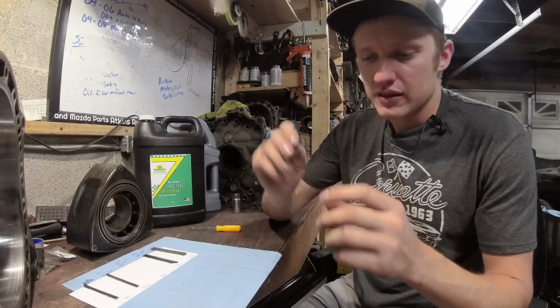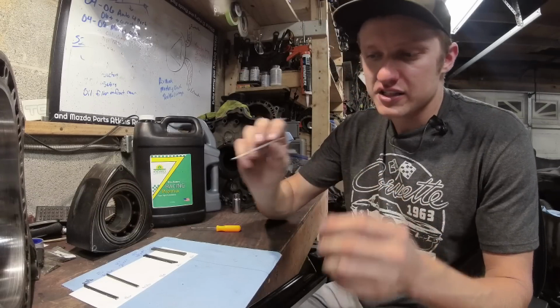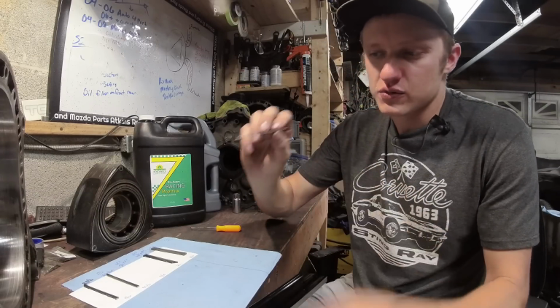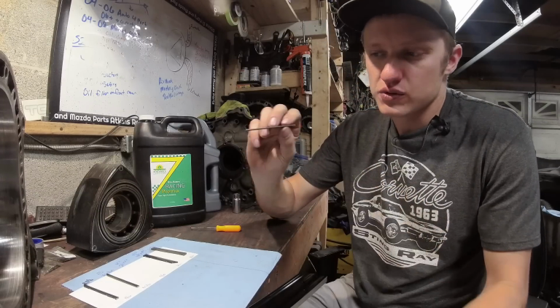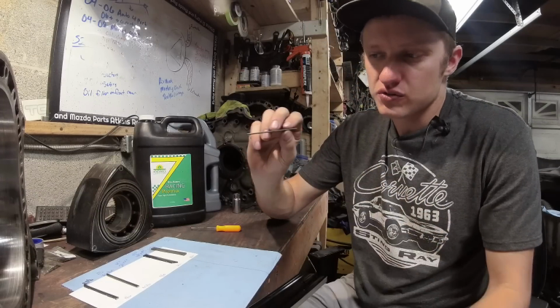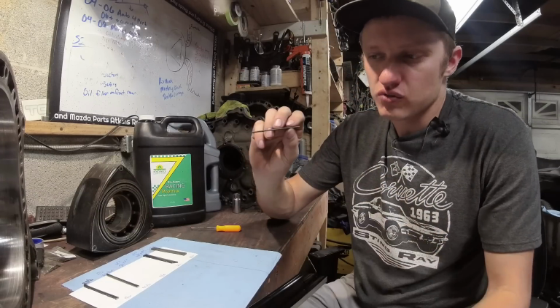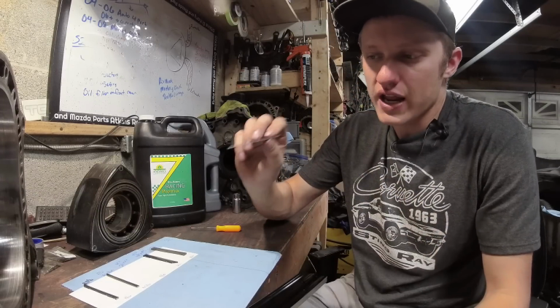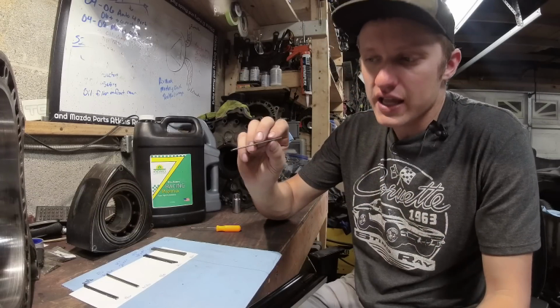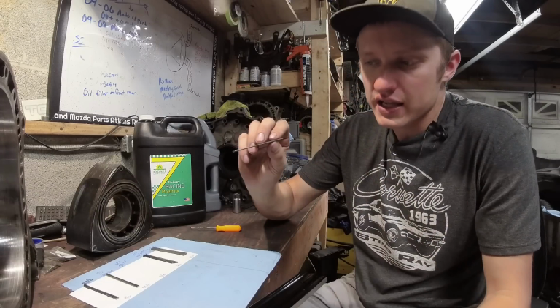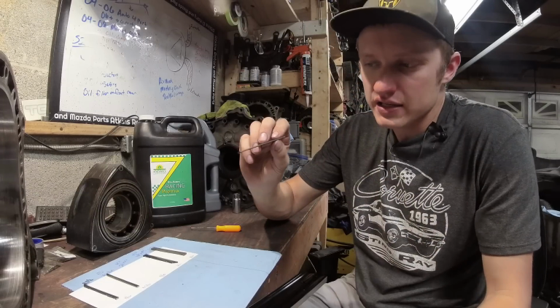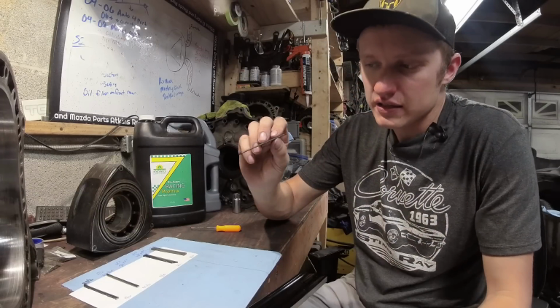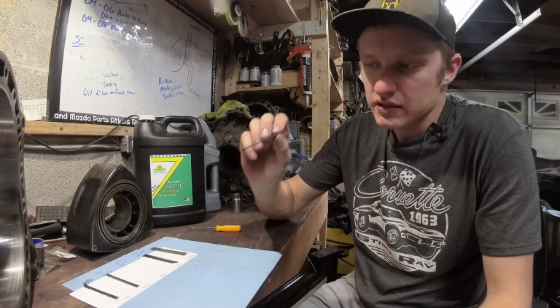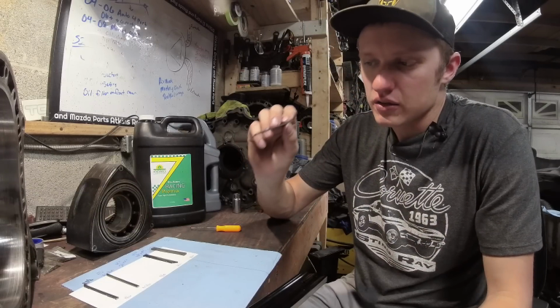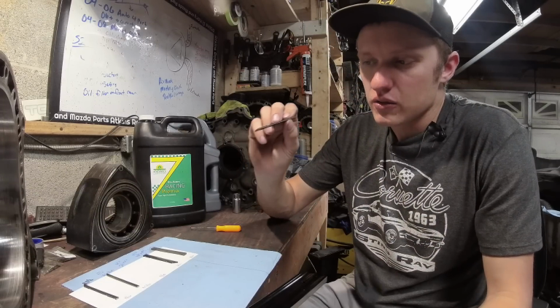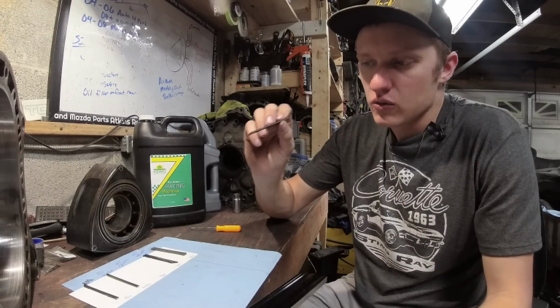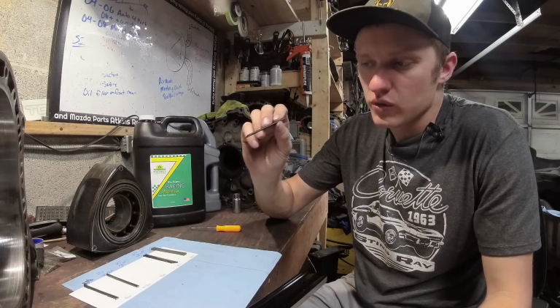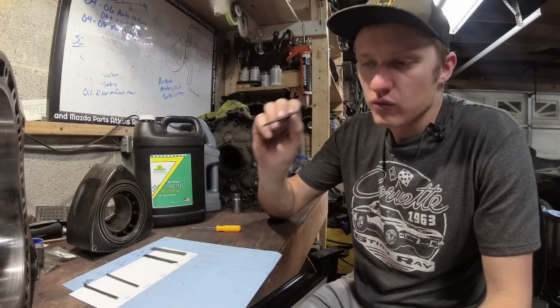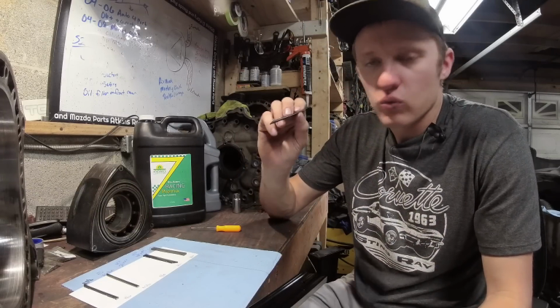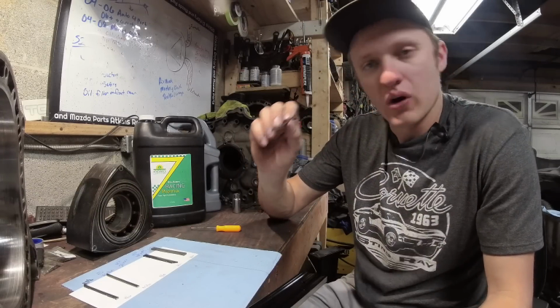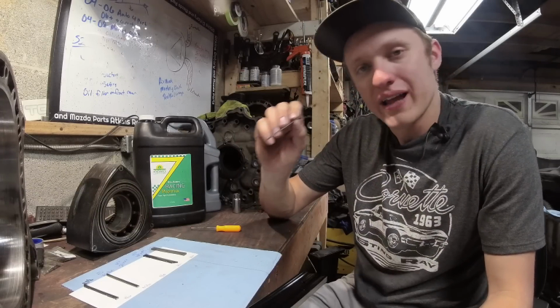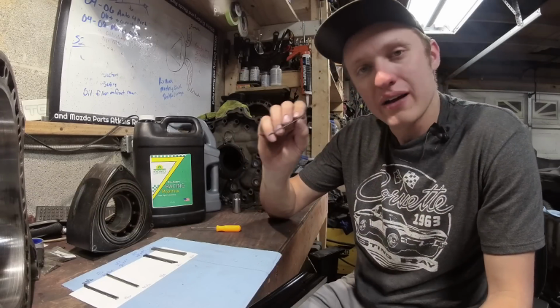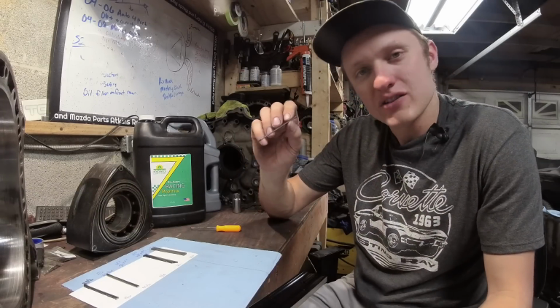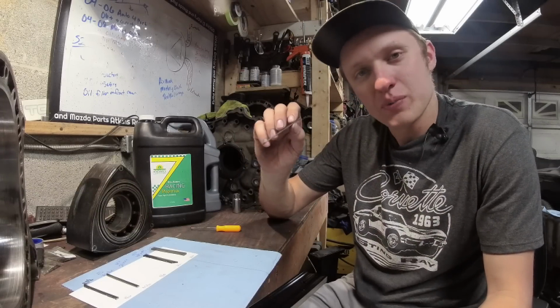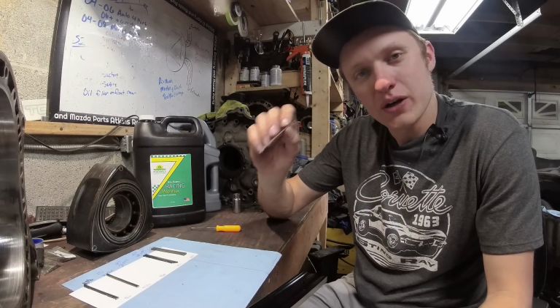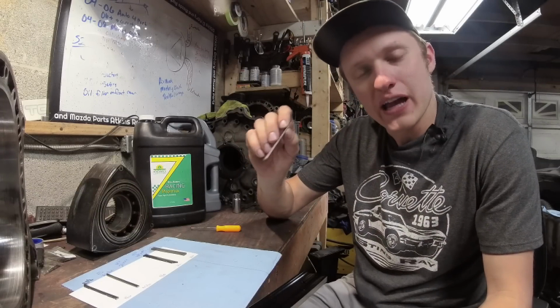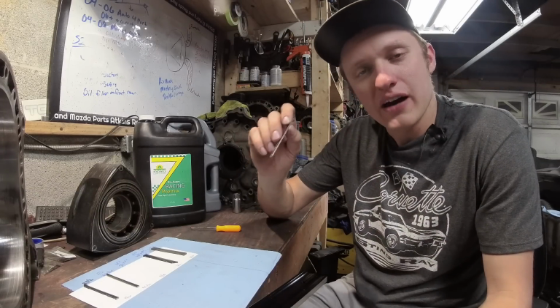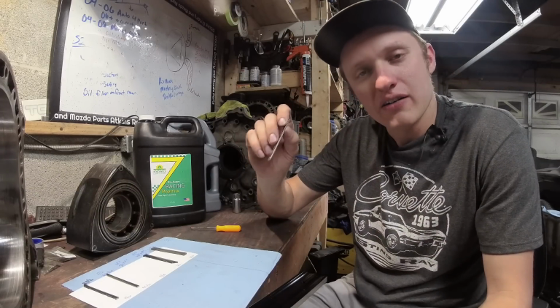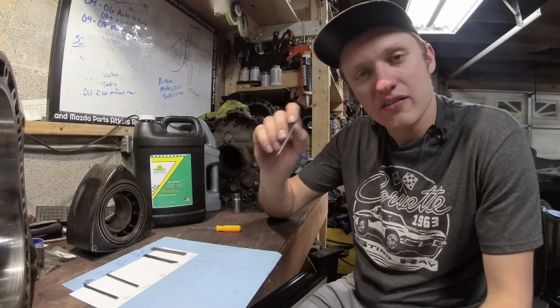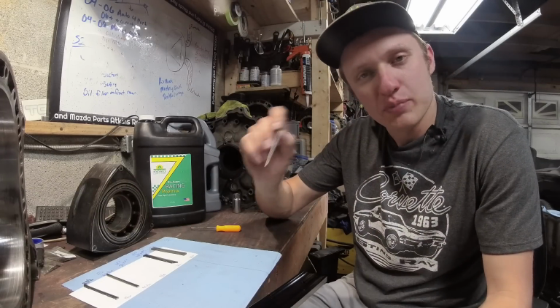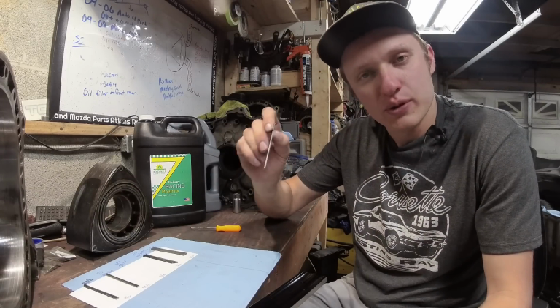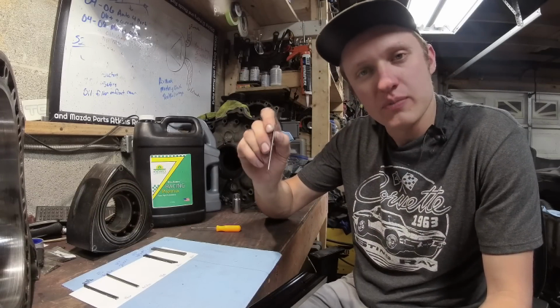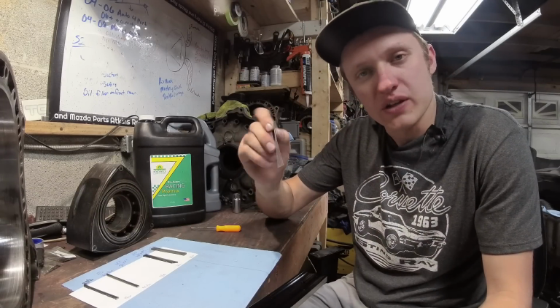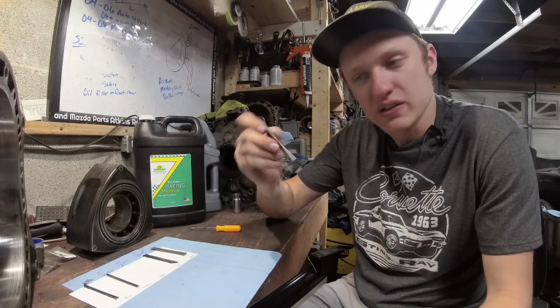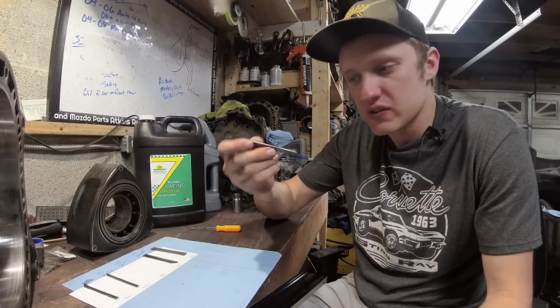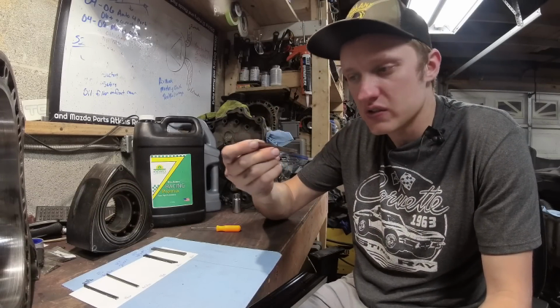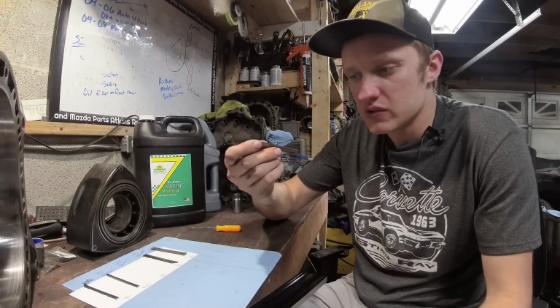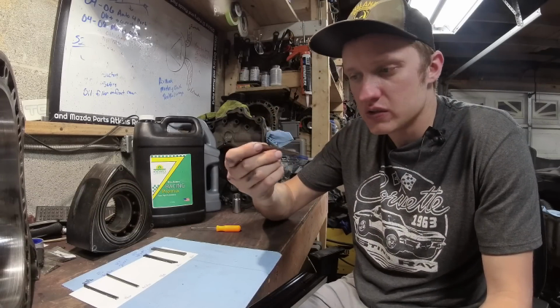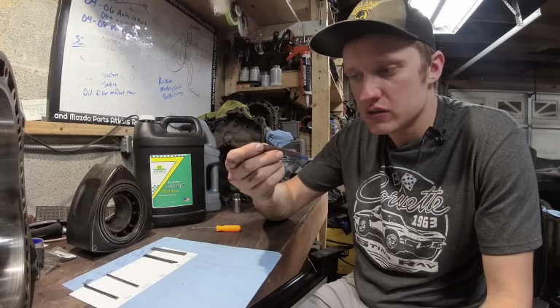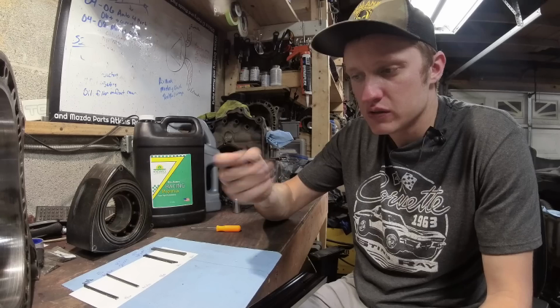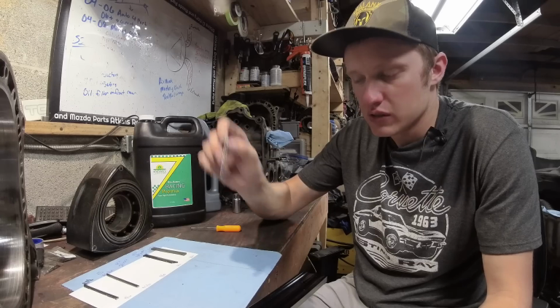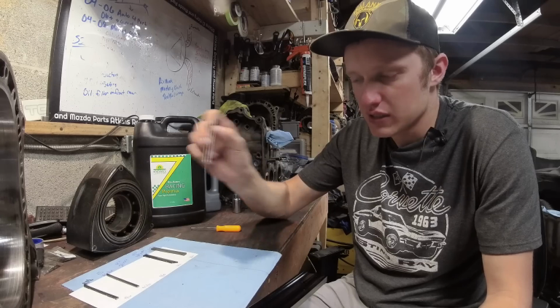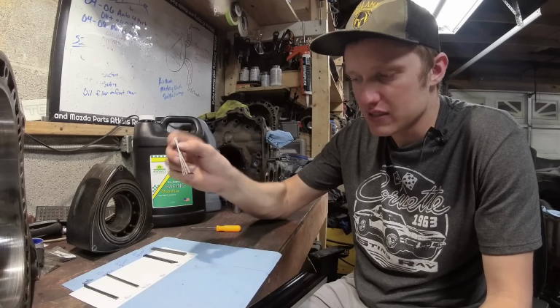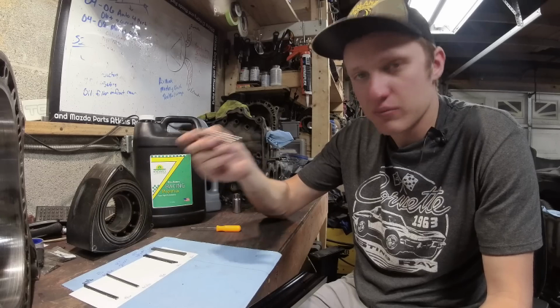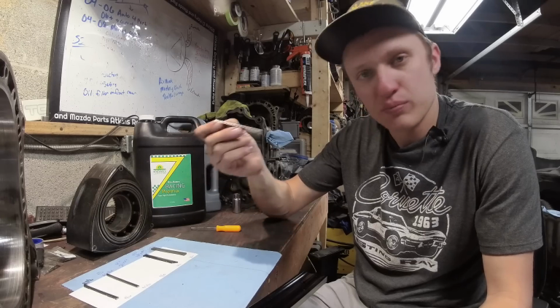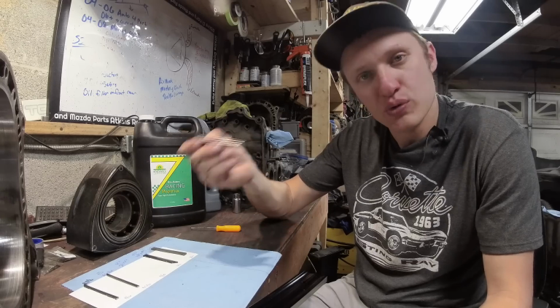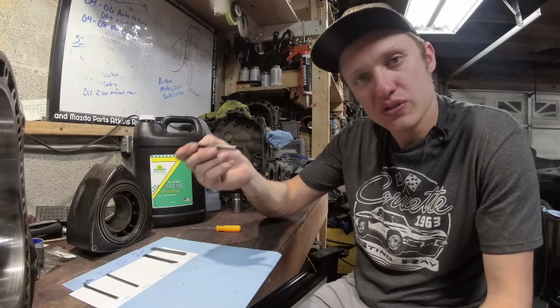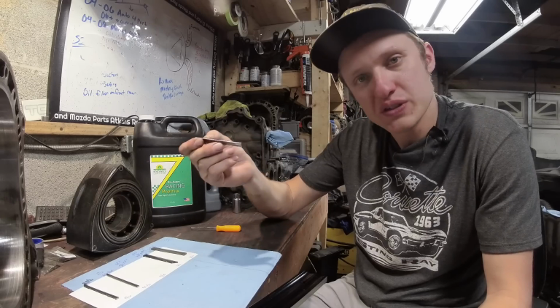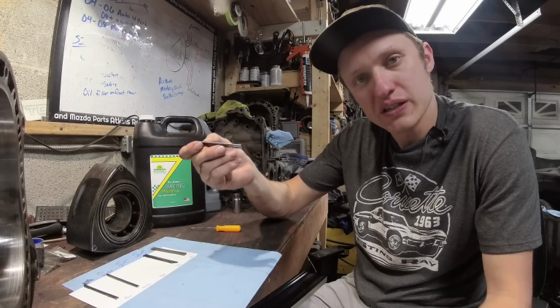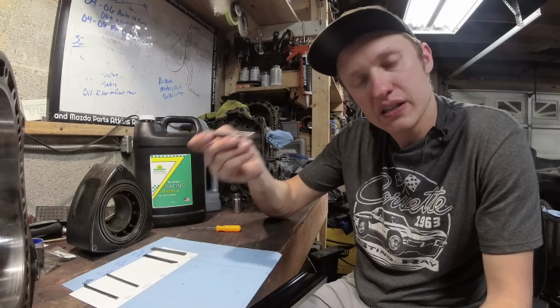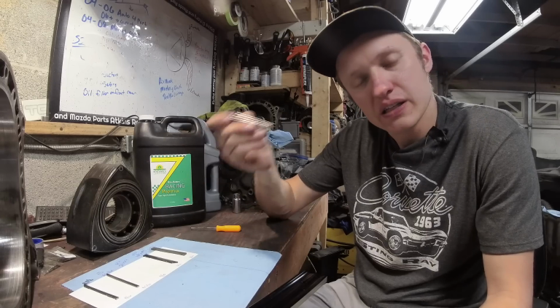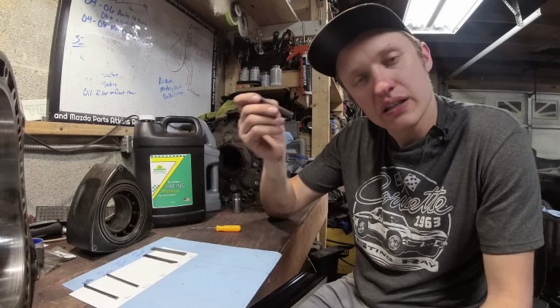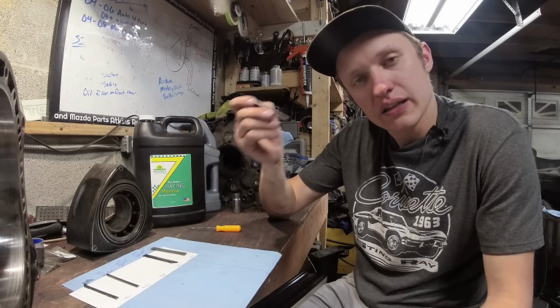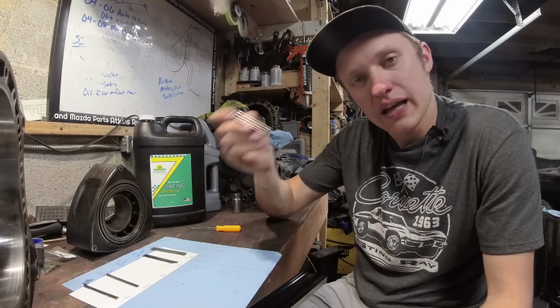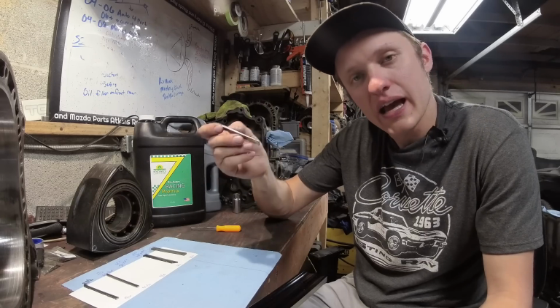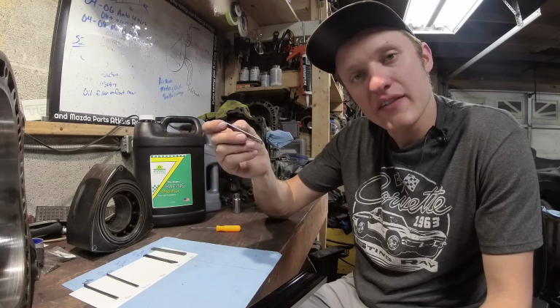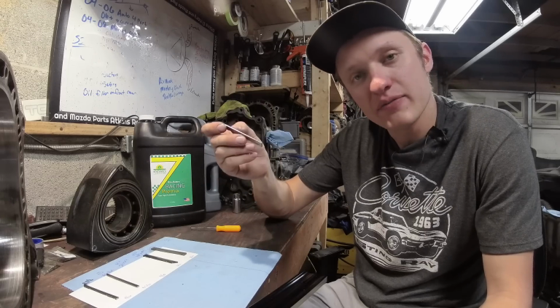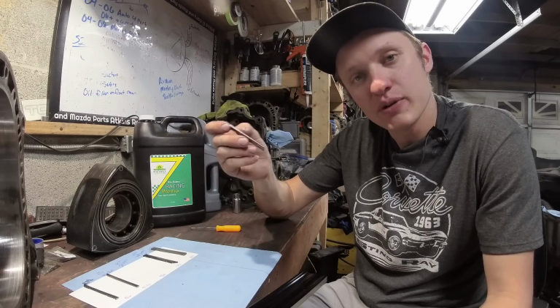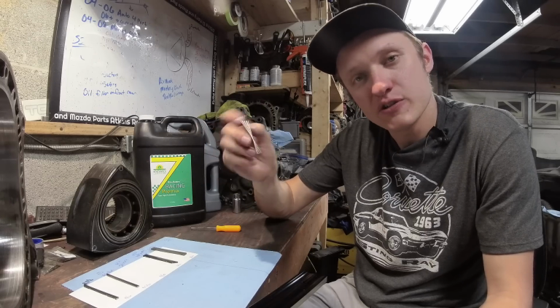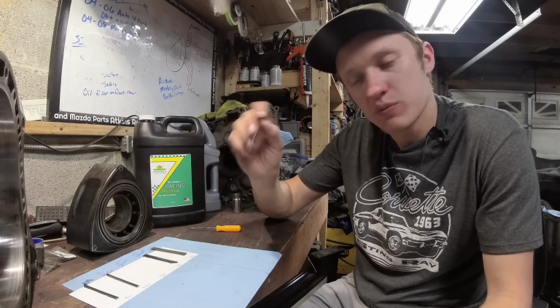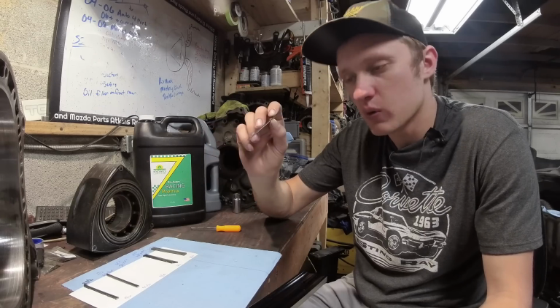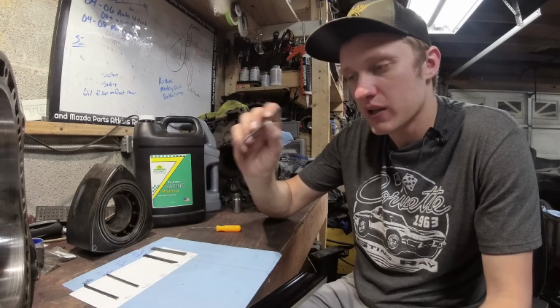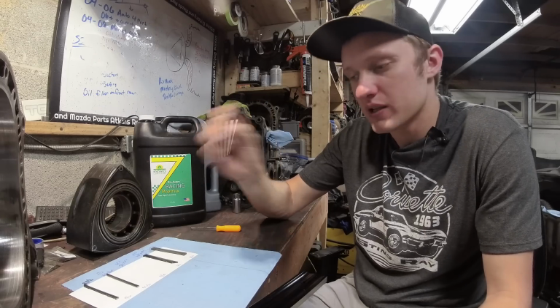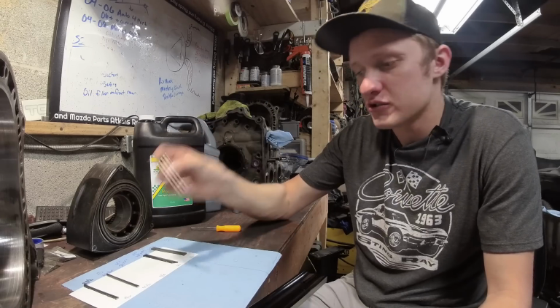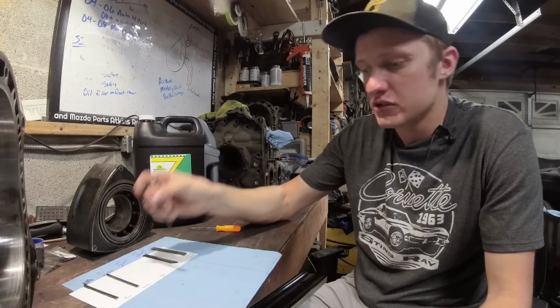This was run with one ounce per gallon of pre-mix, and that's a boosted half bridge port engine.